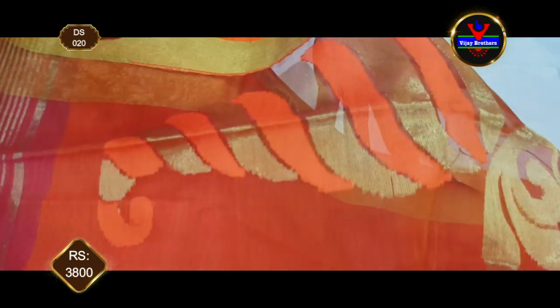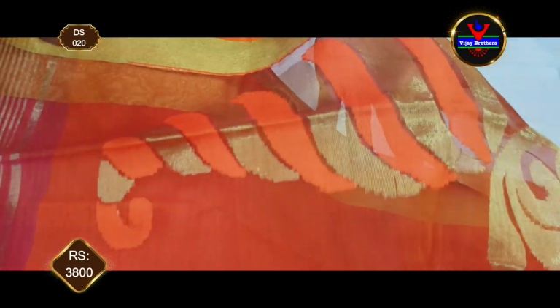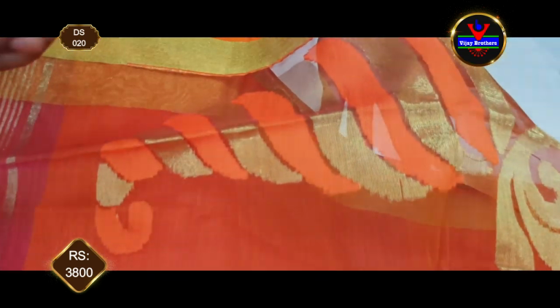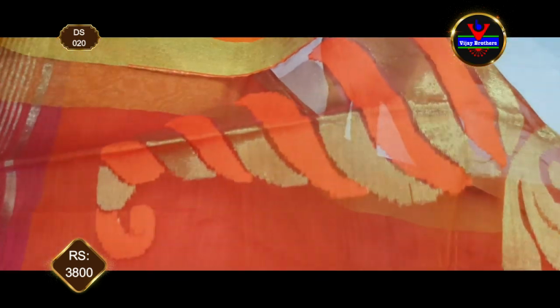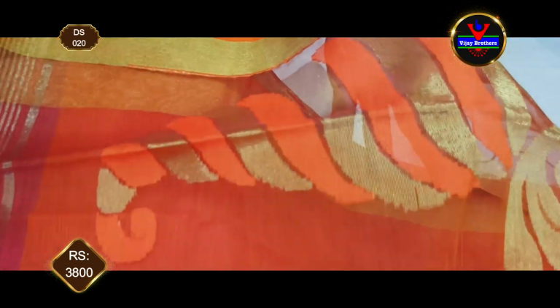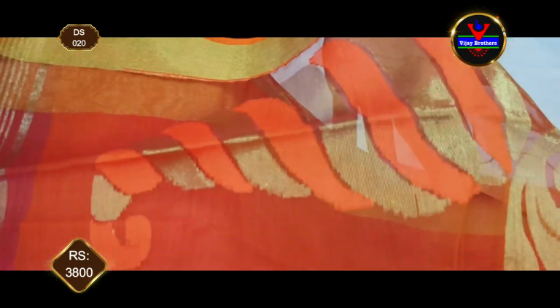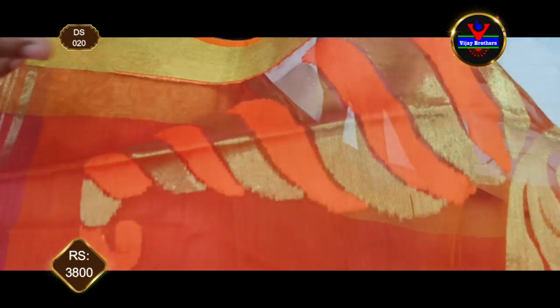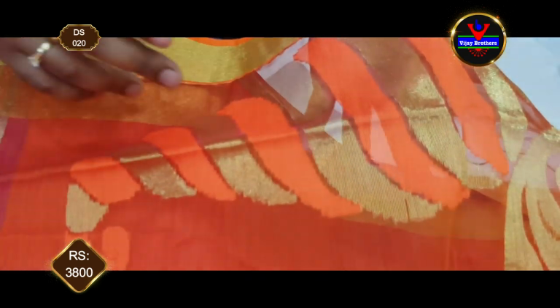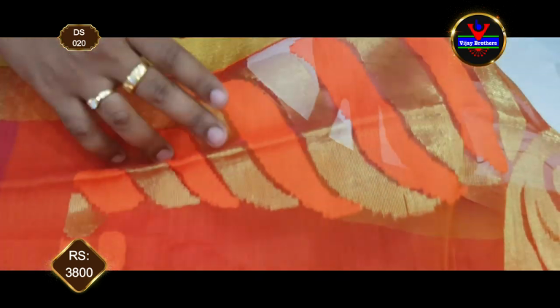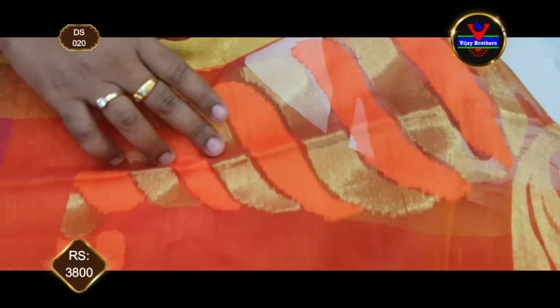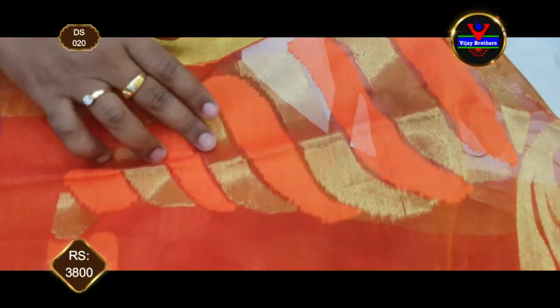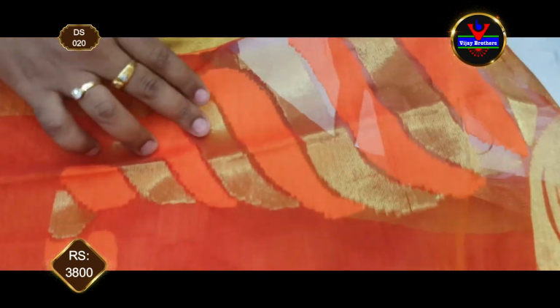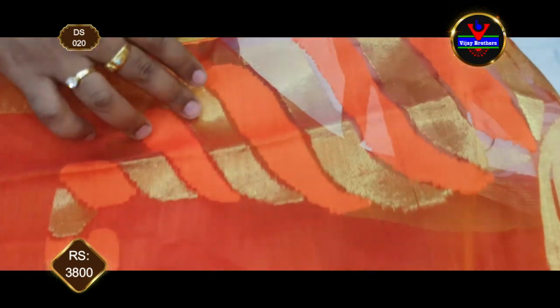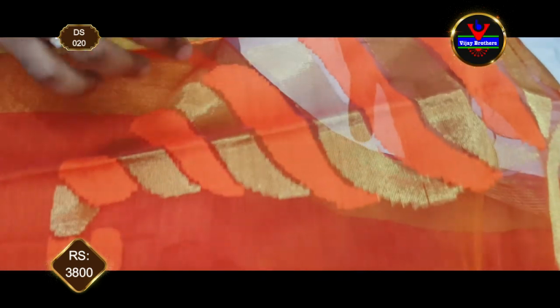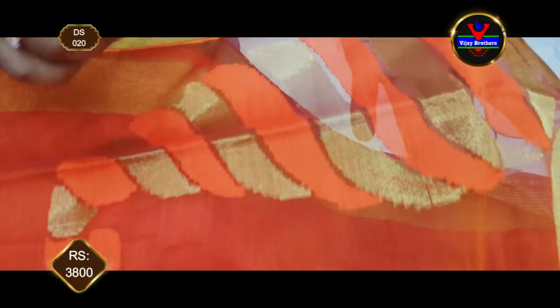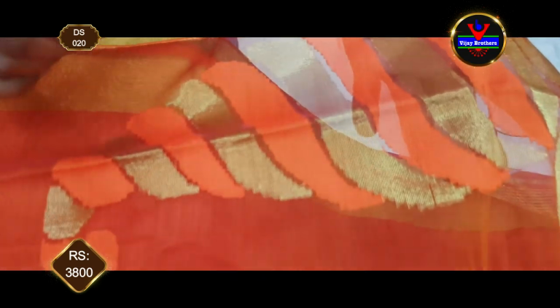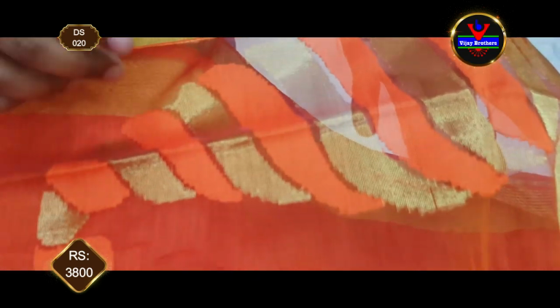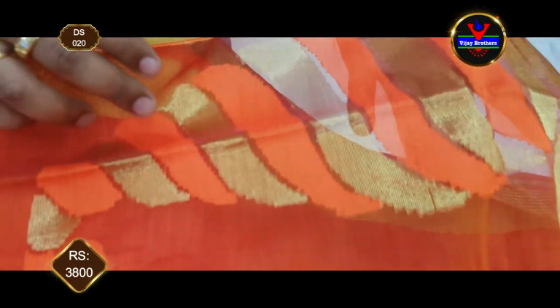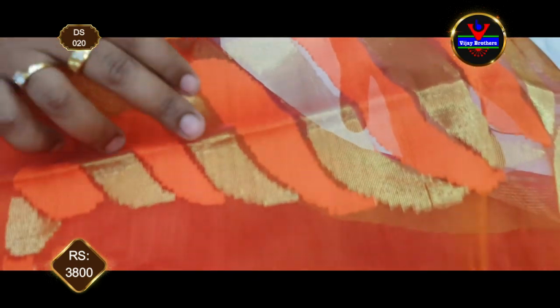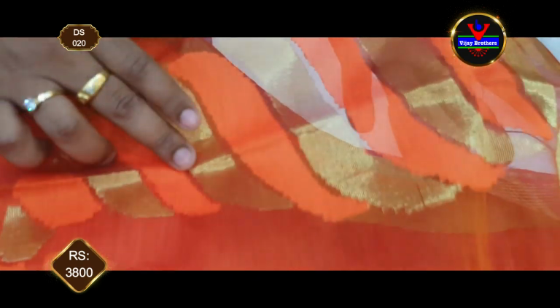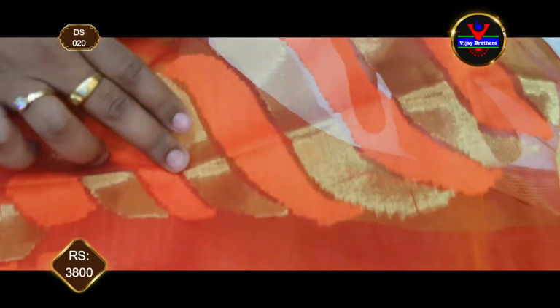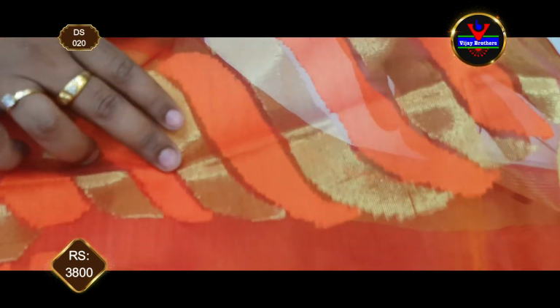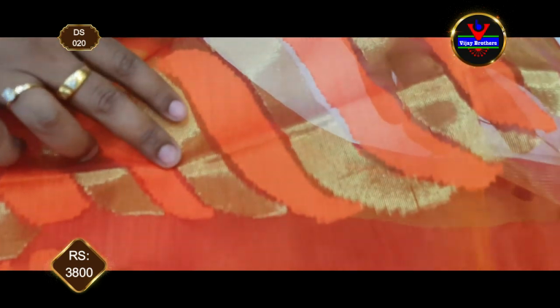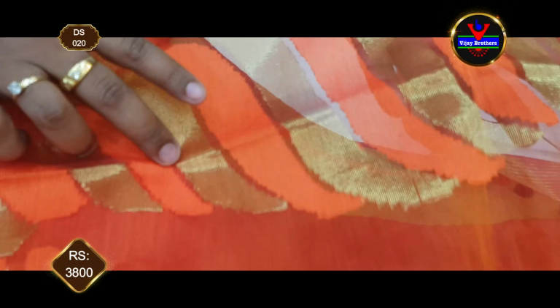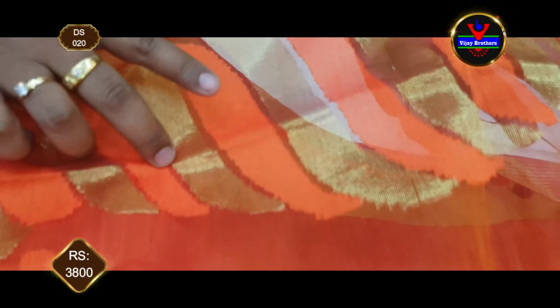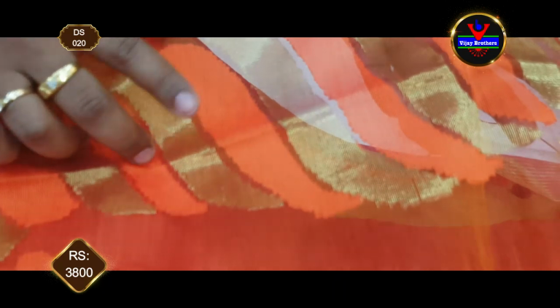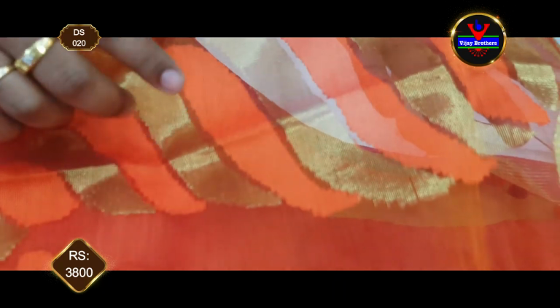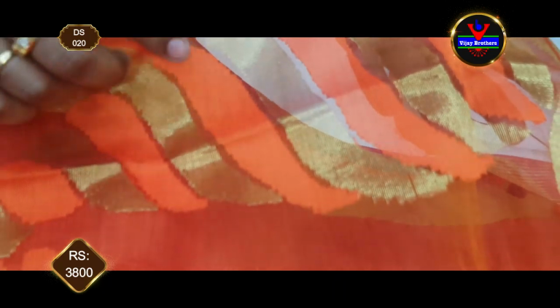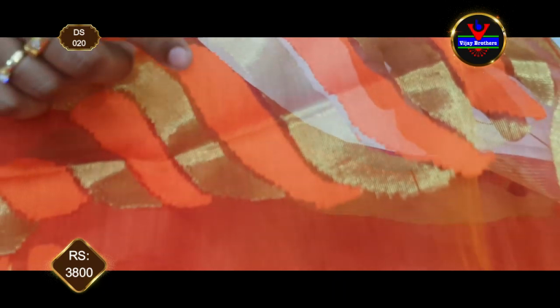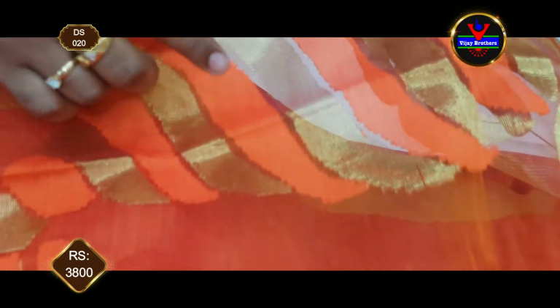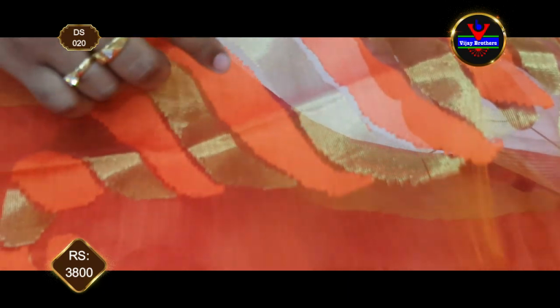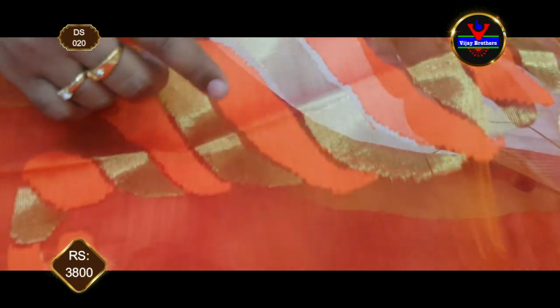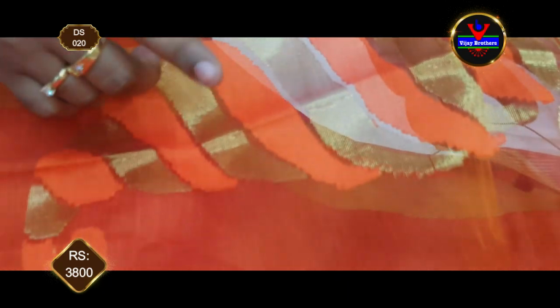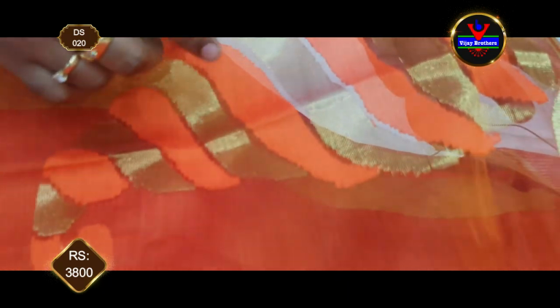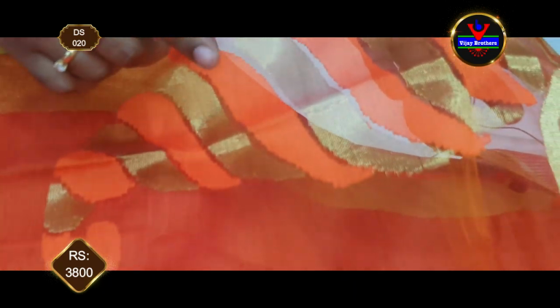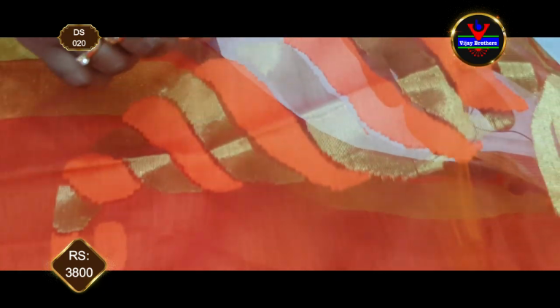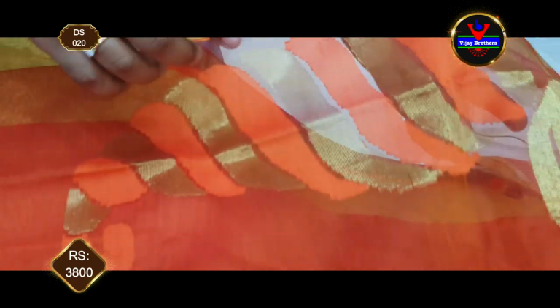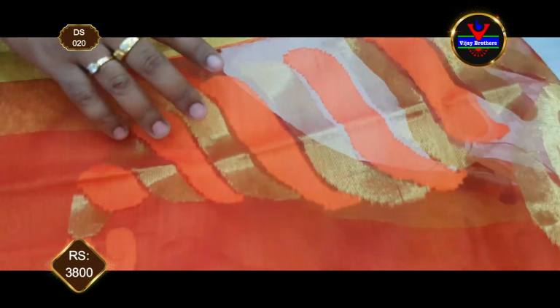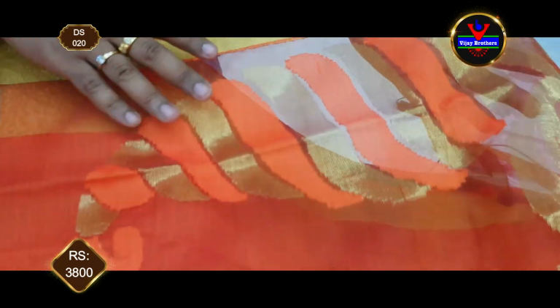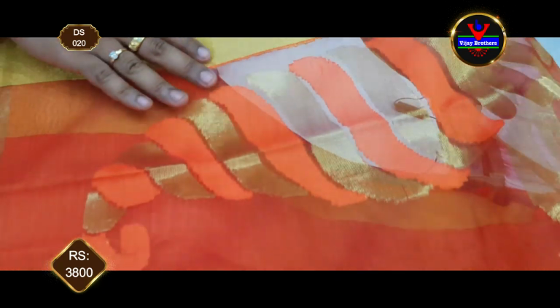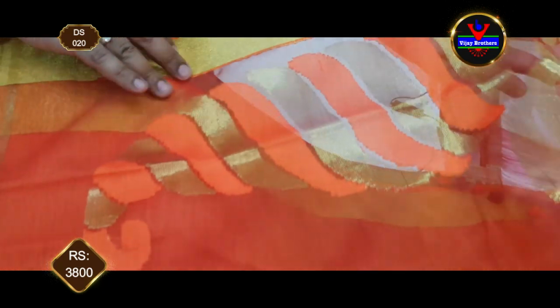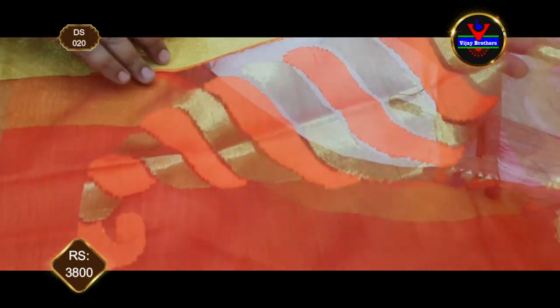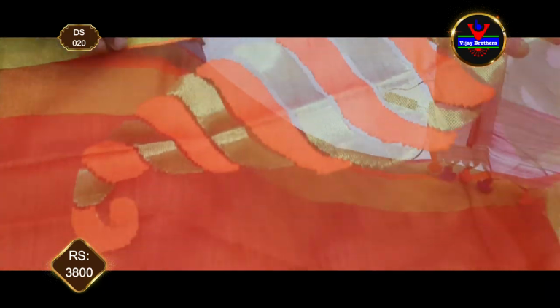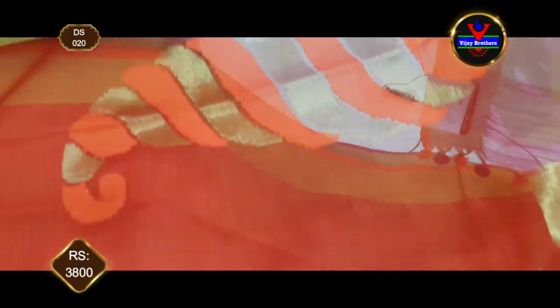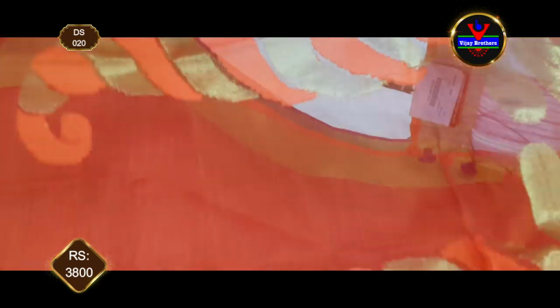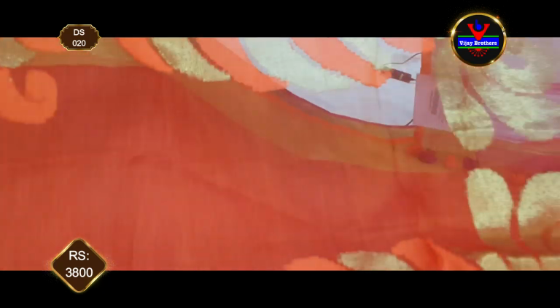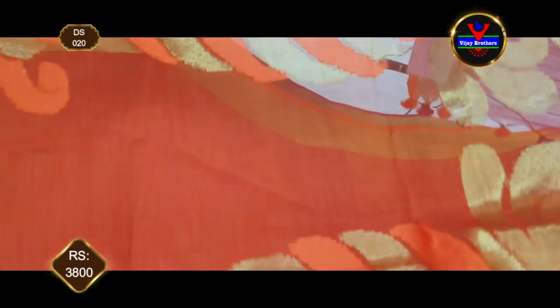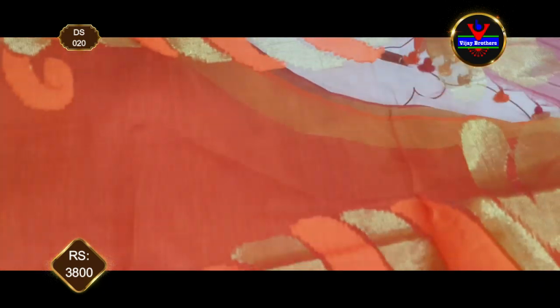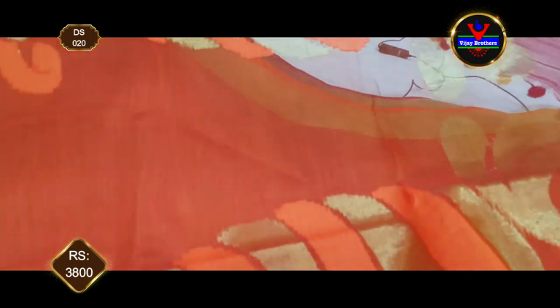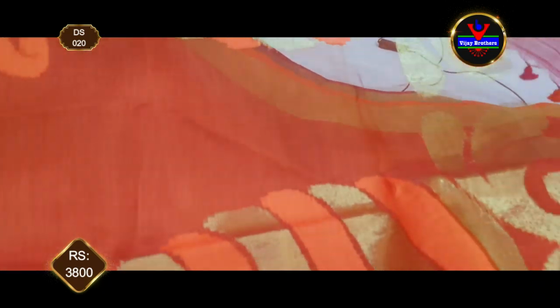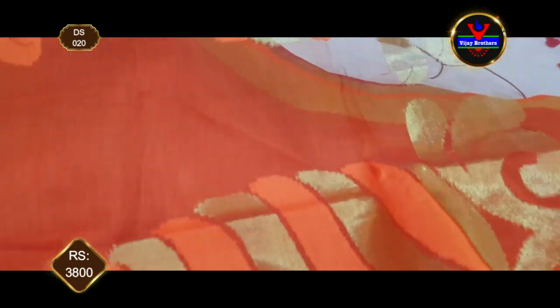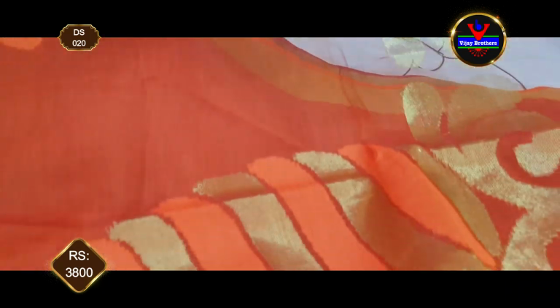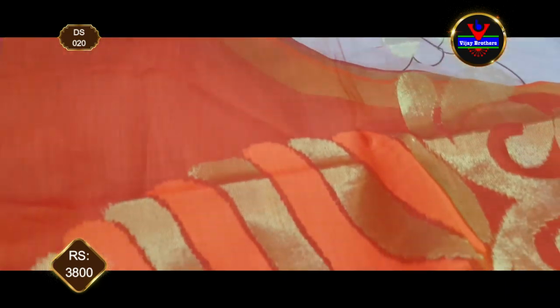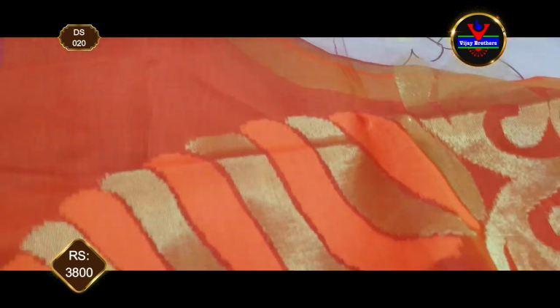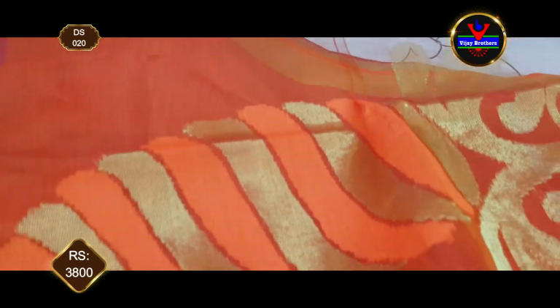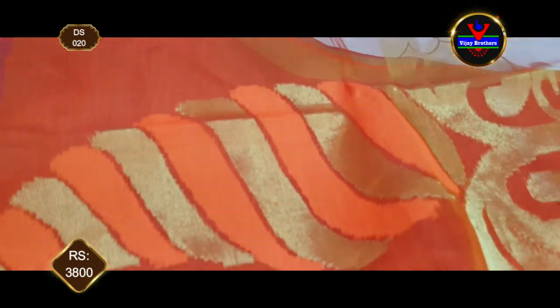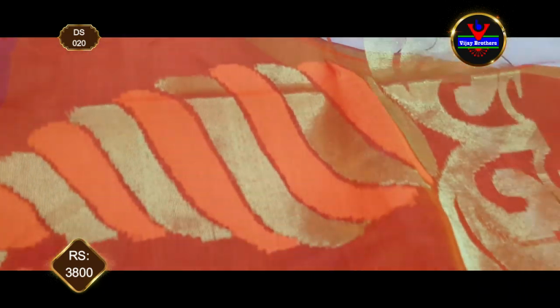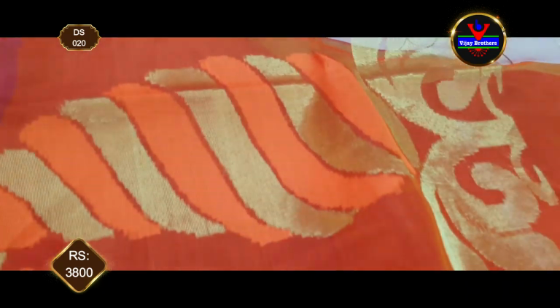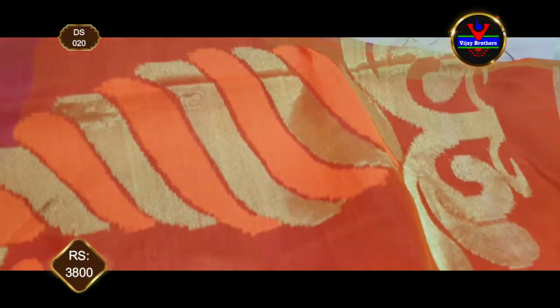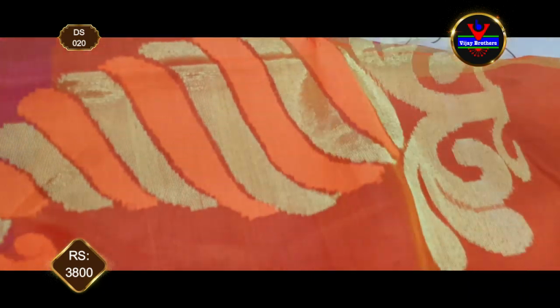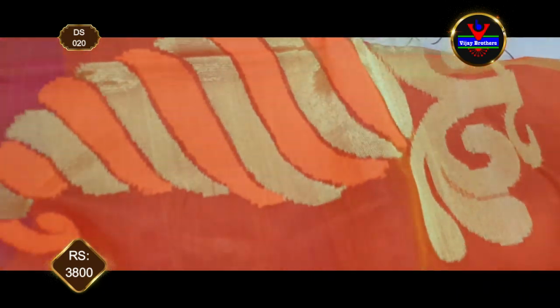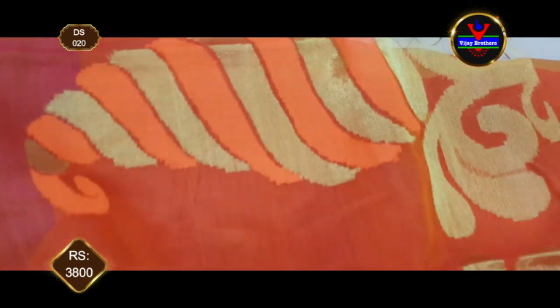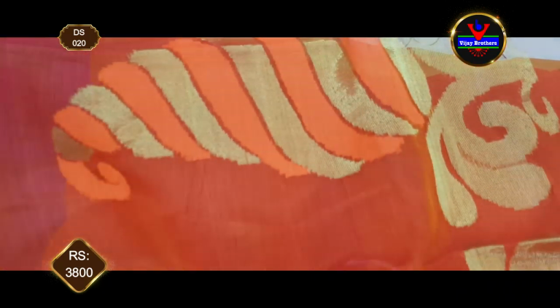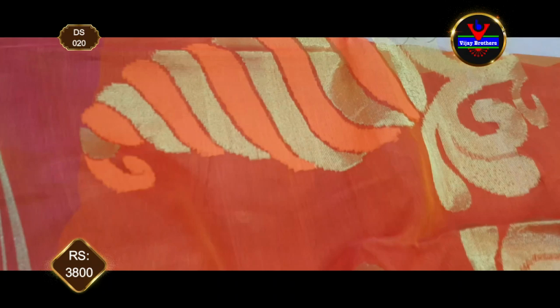We have gold jari and meenakari work. The orange color thread is made in meenakari style and weaving style, and we have a mango design.